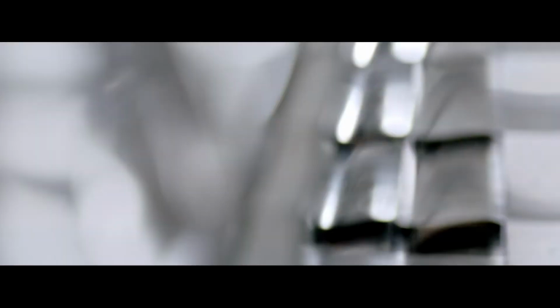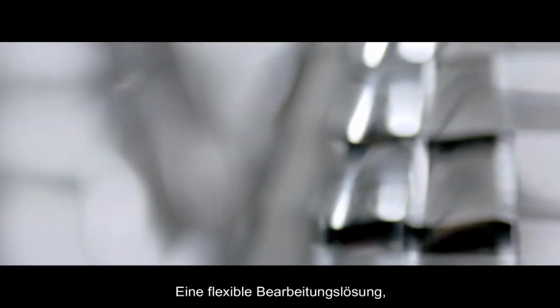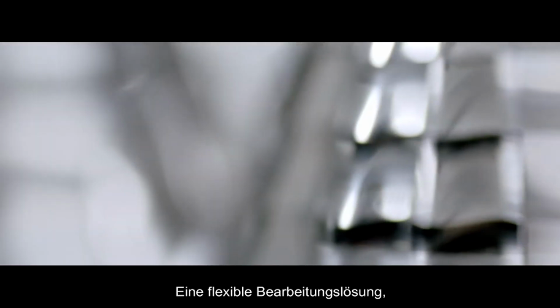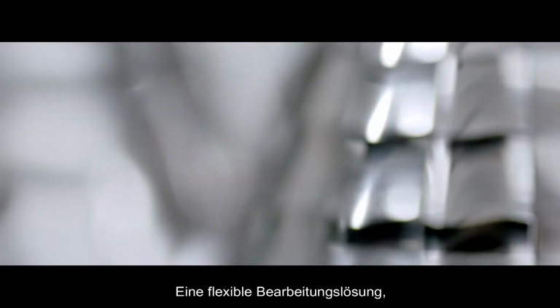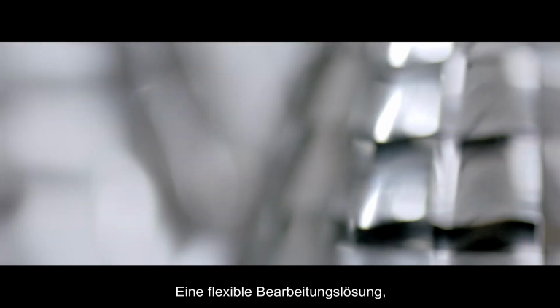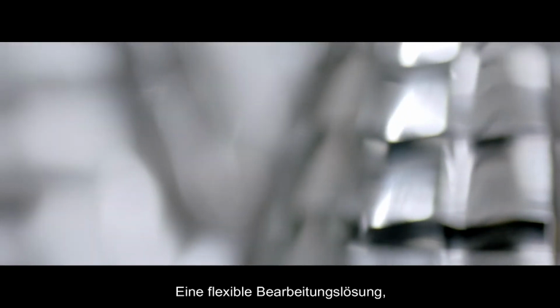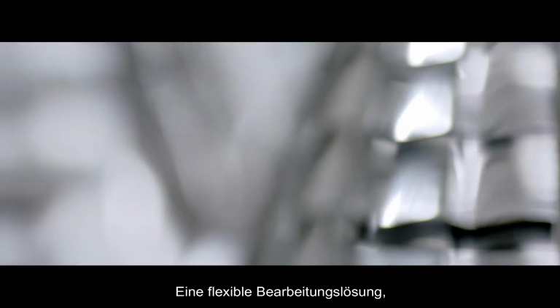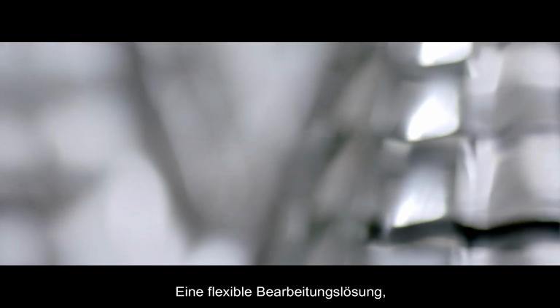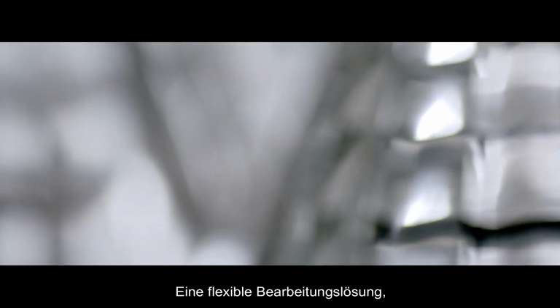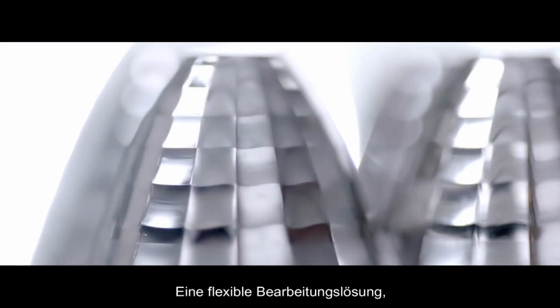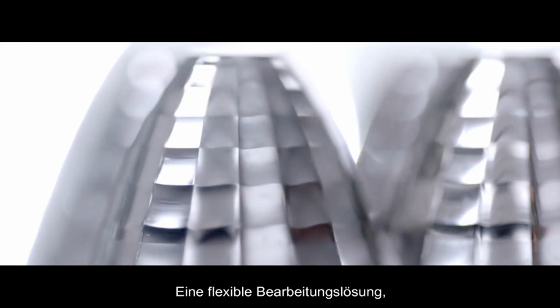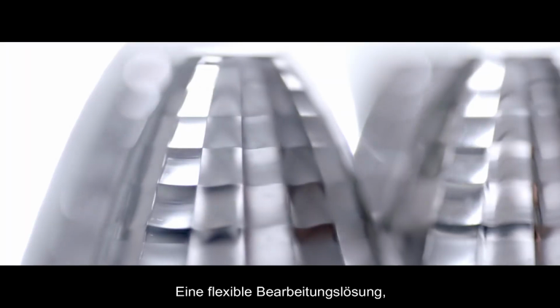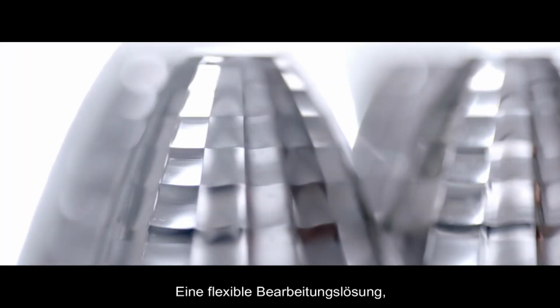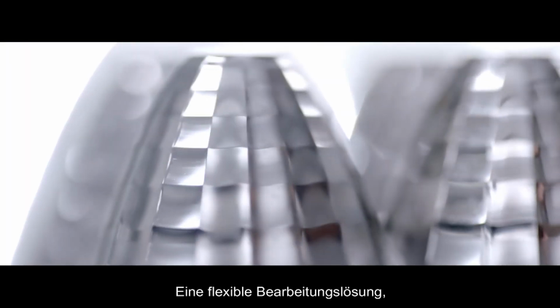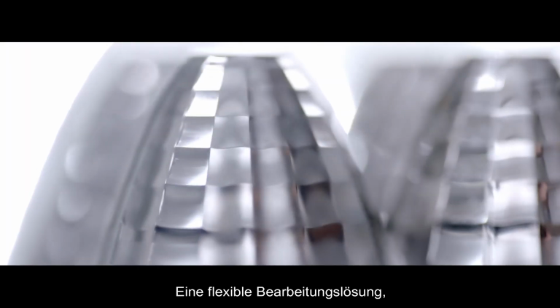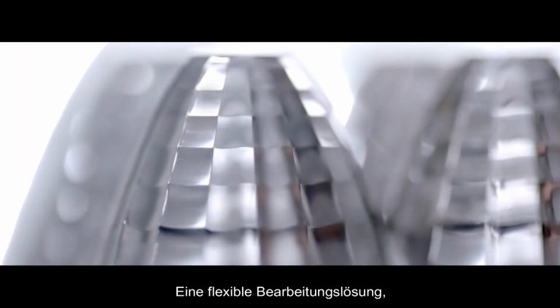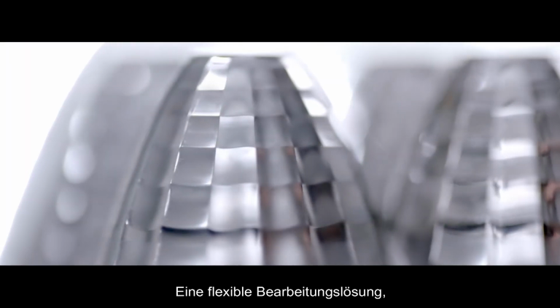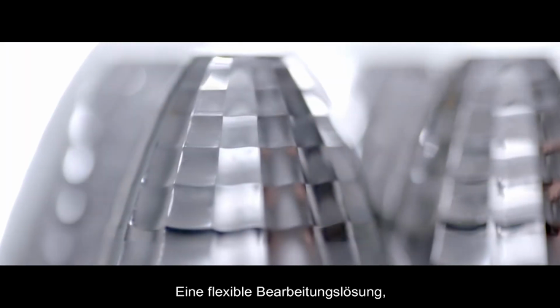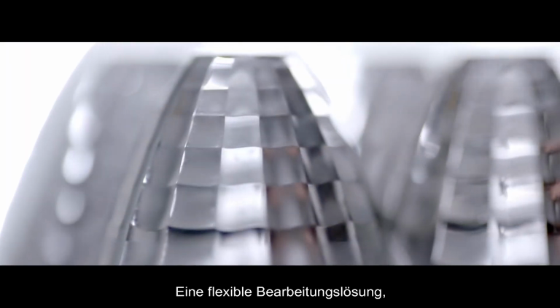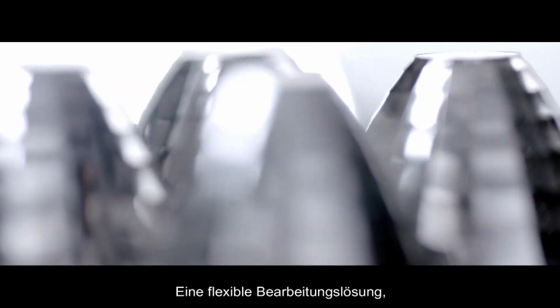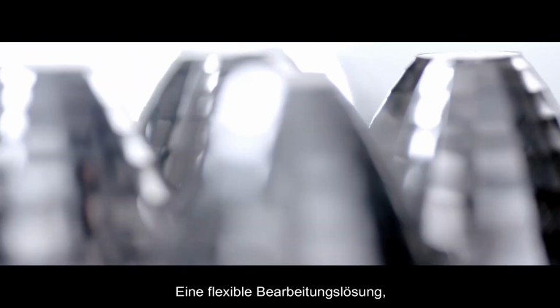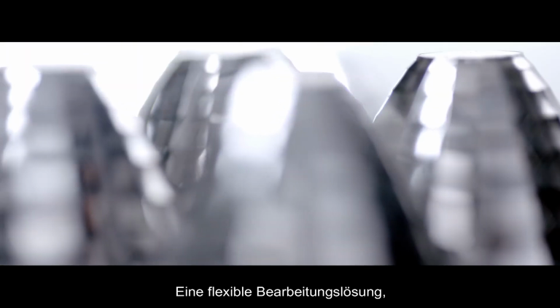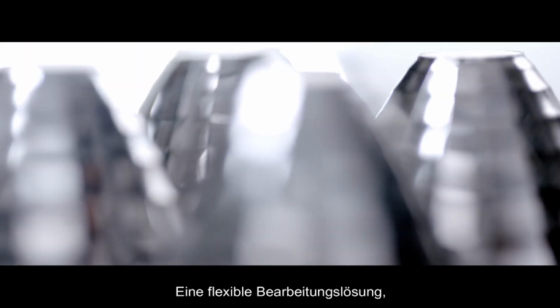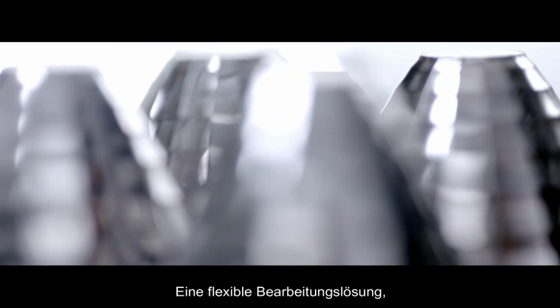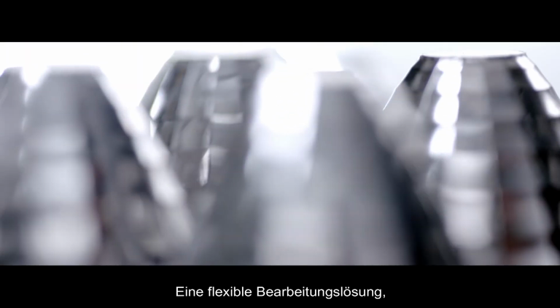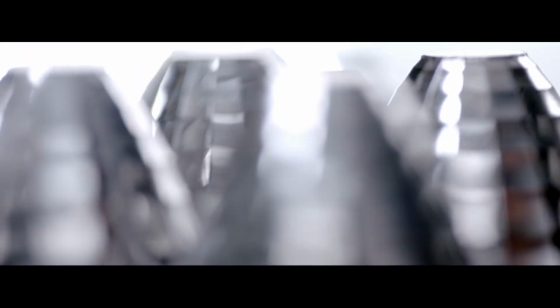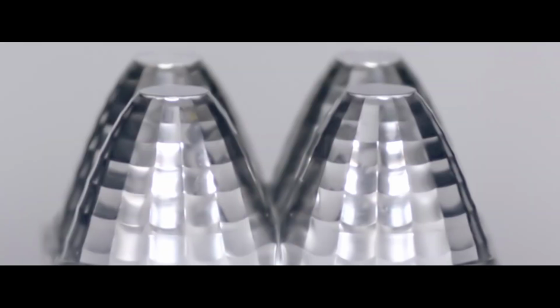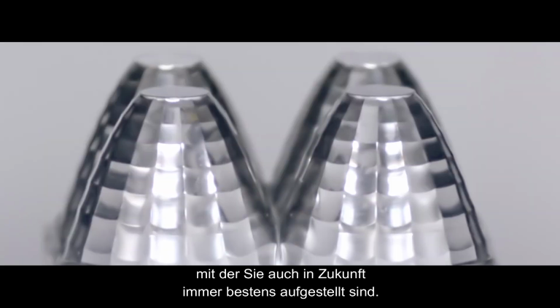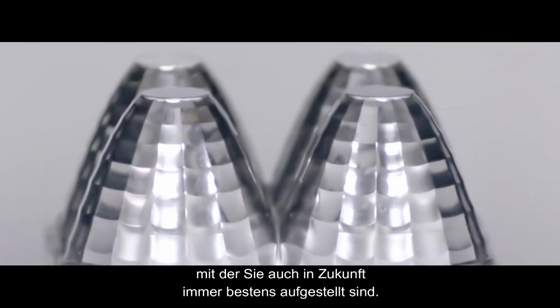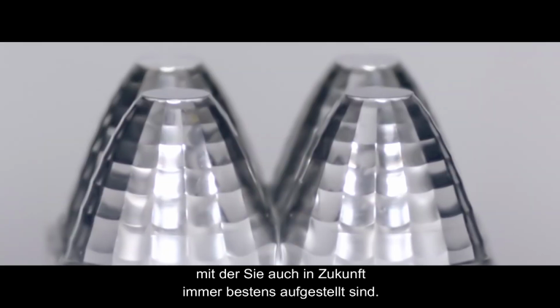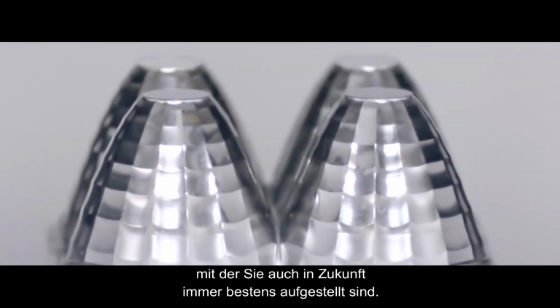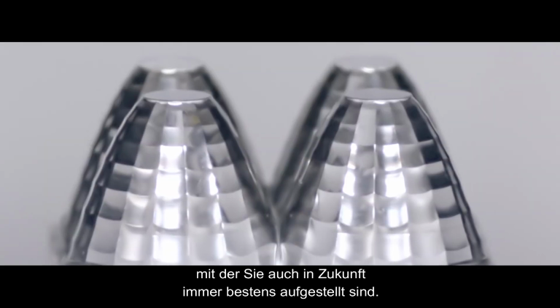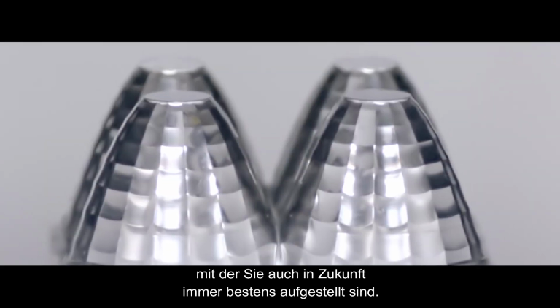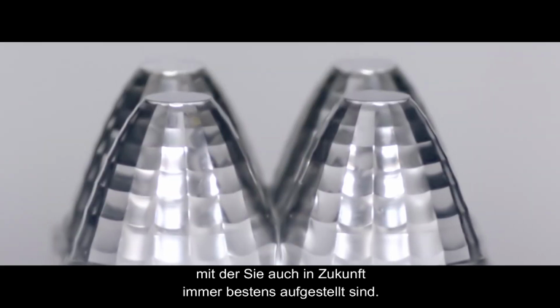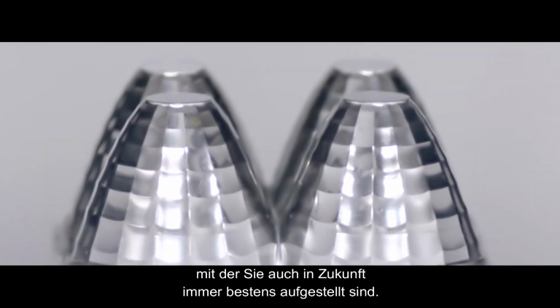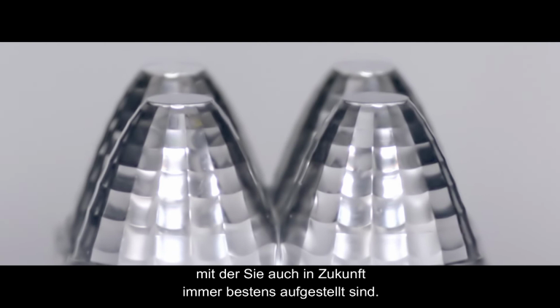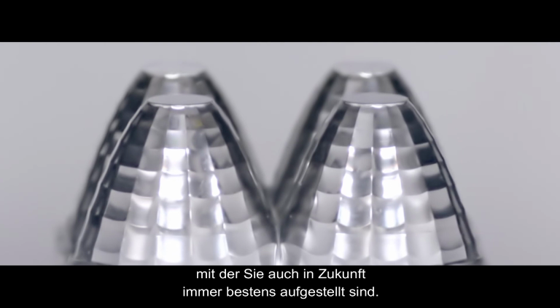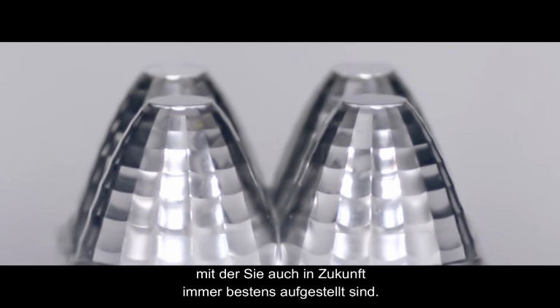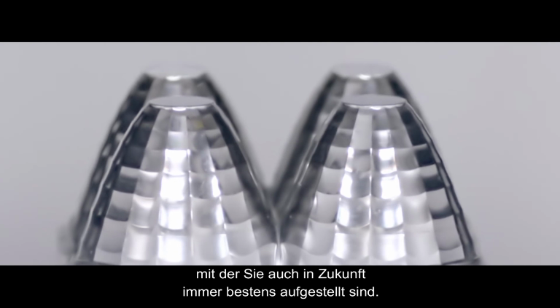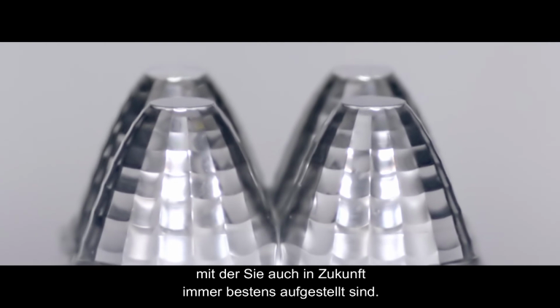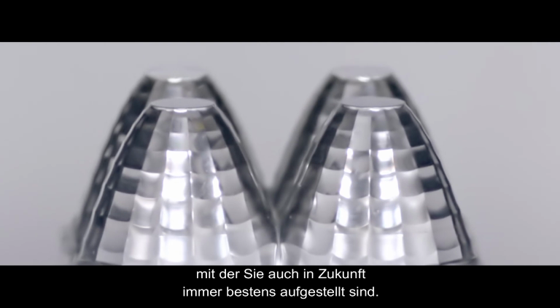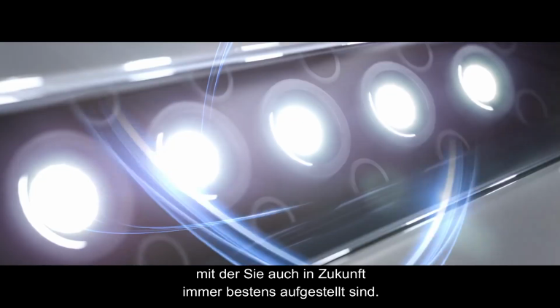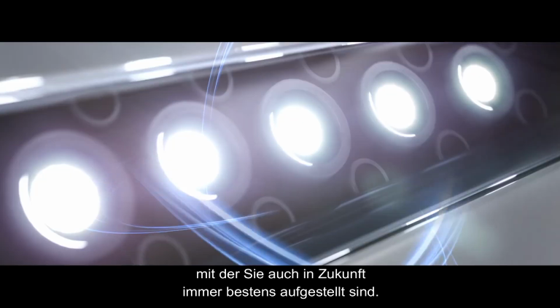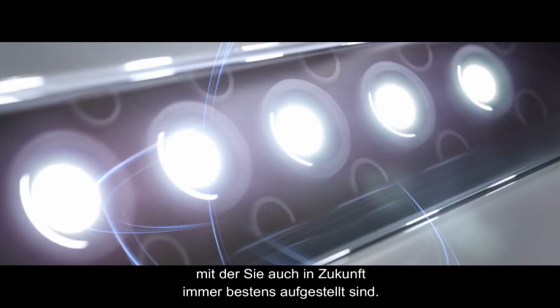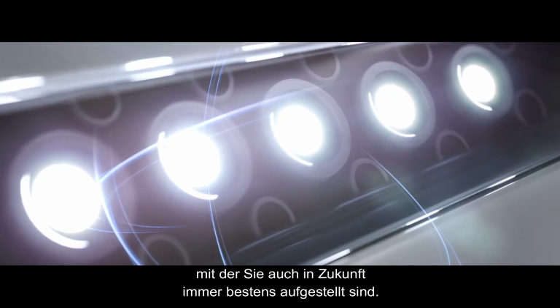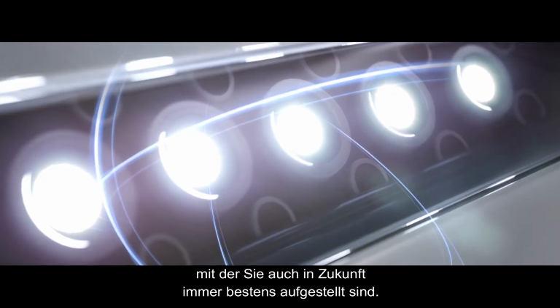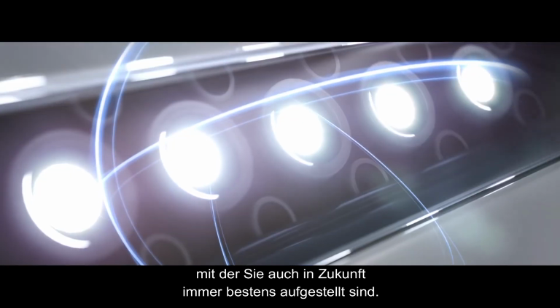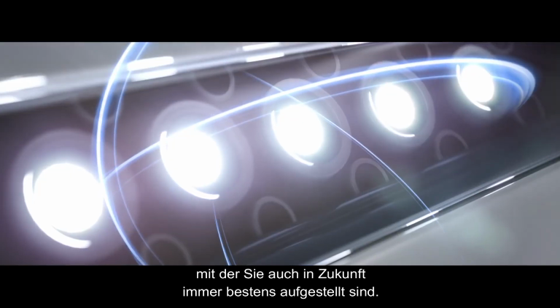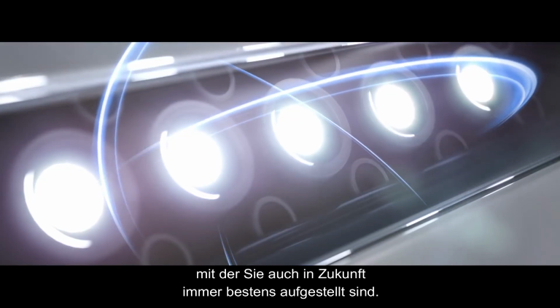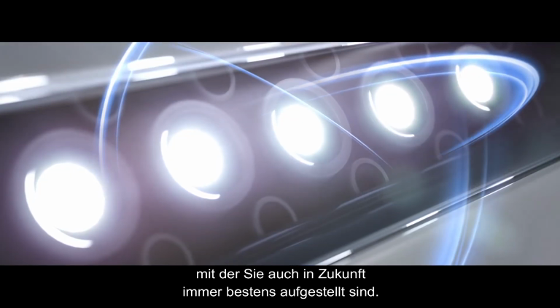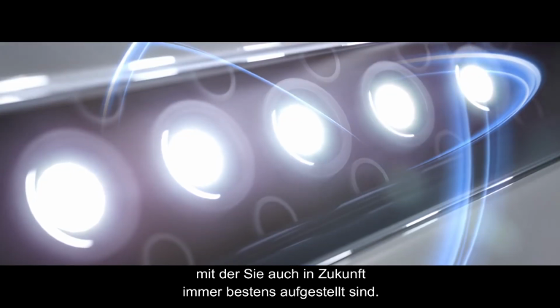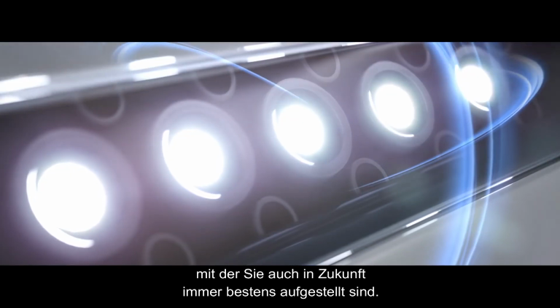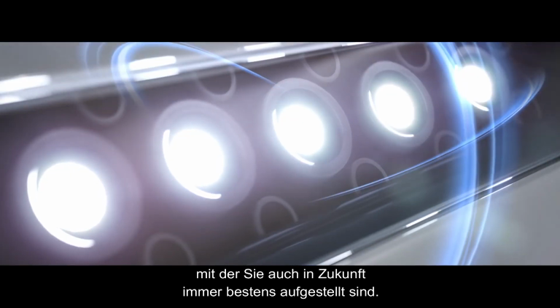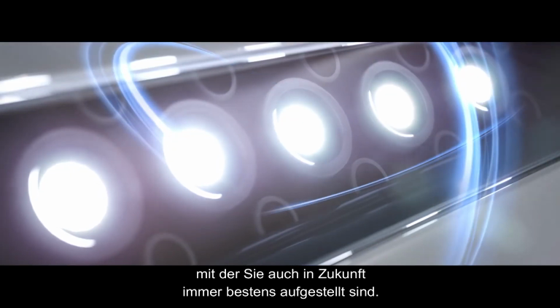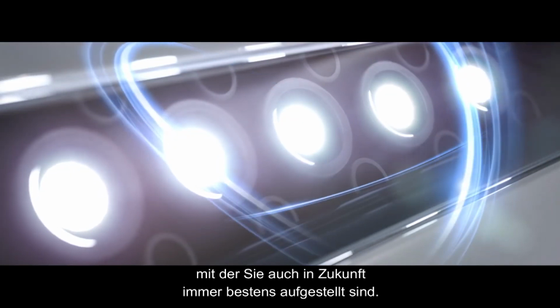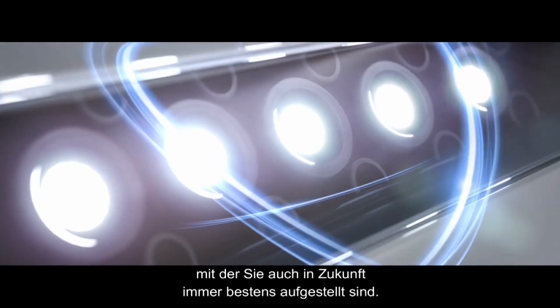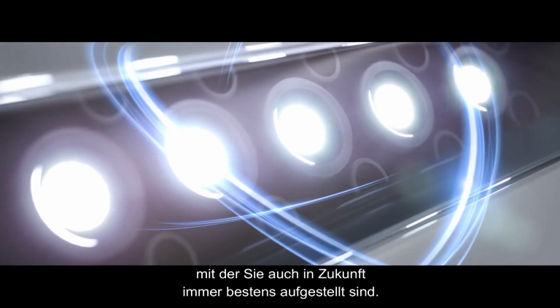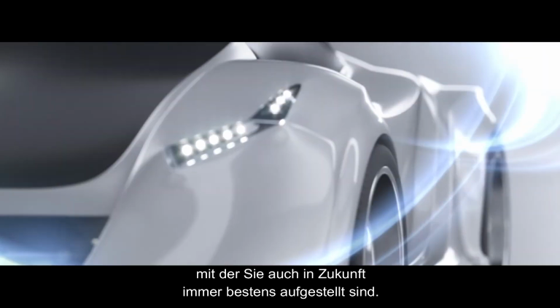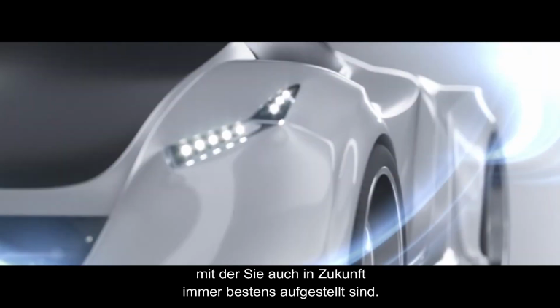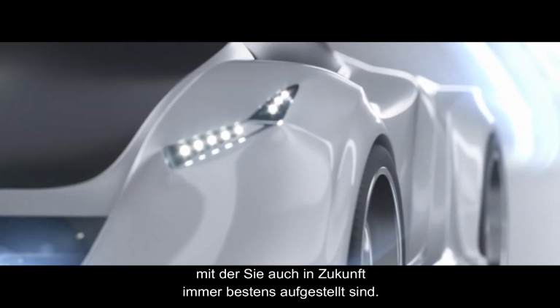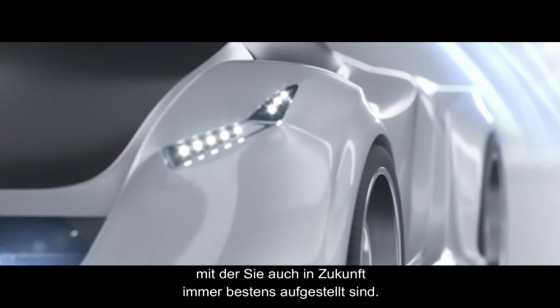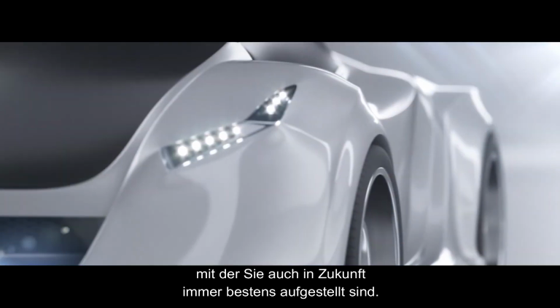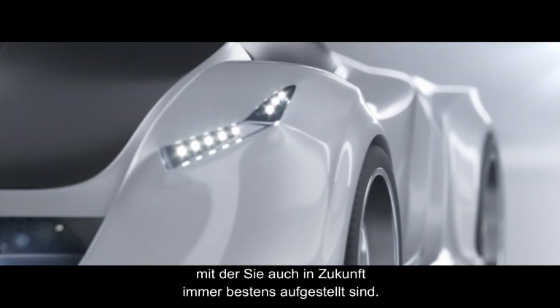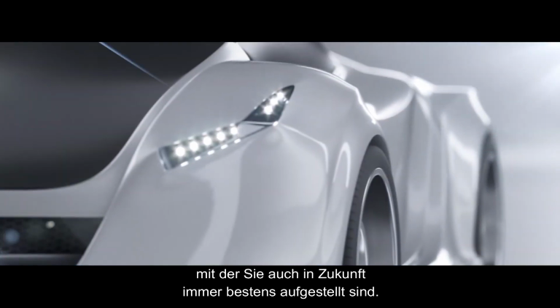An agile machining solution that will transform today's challenges into the applications for tomorrow.